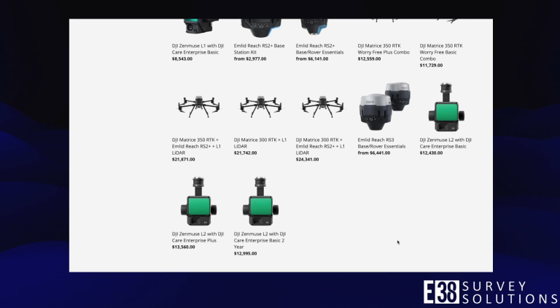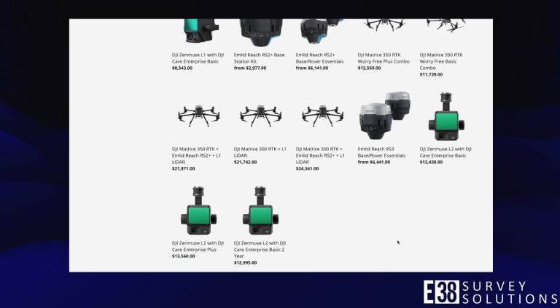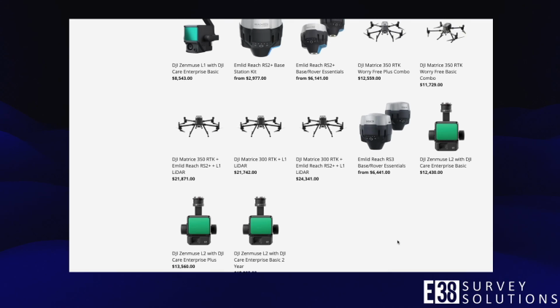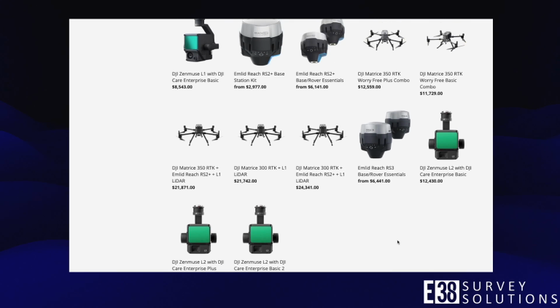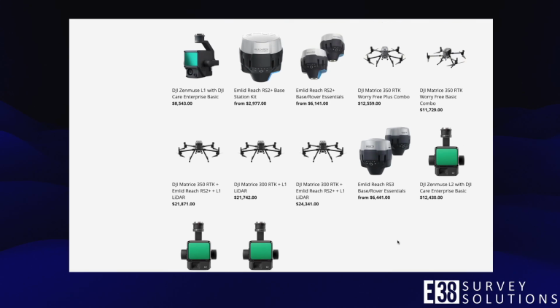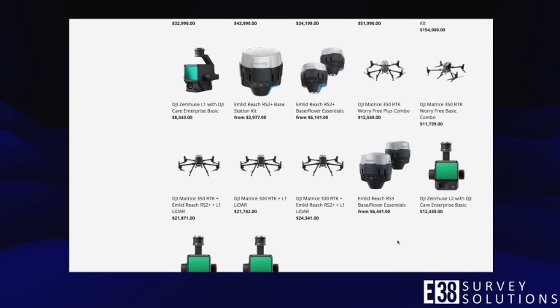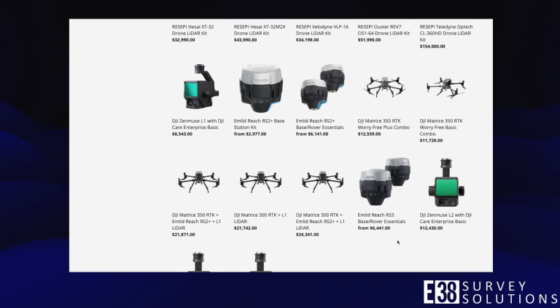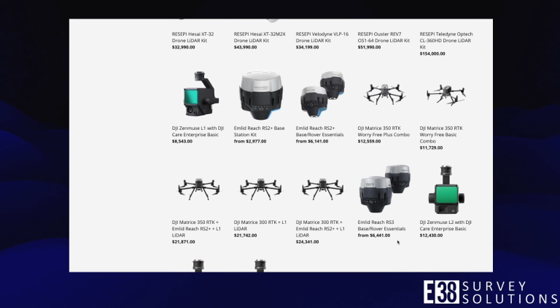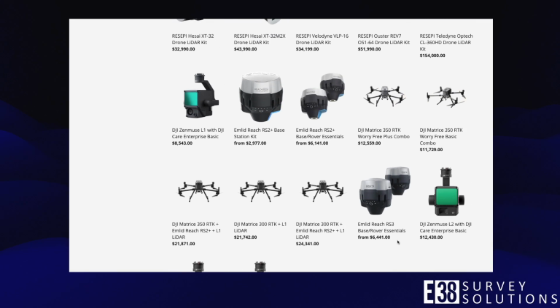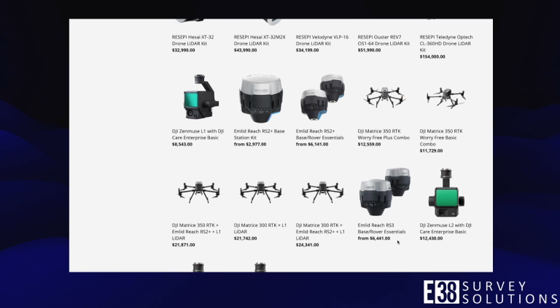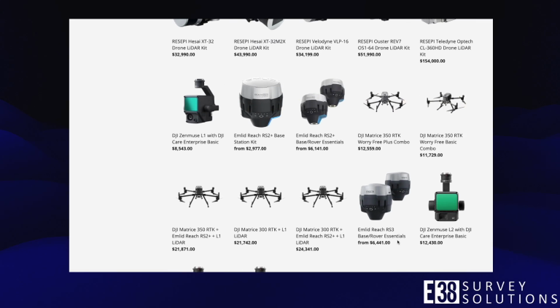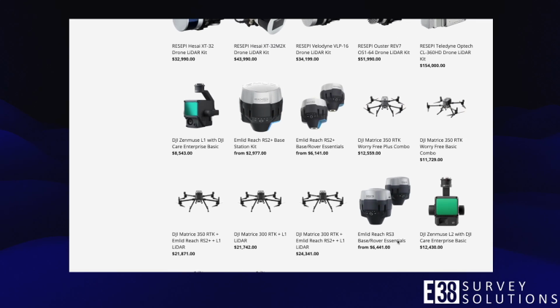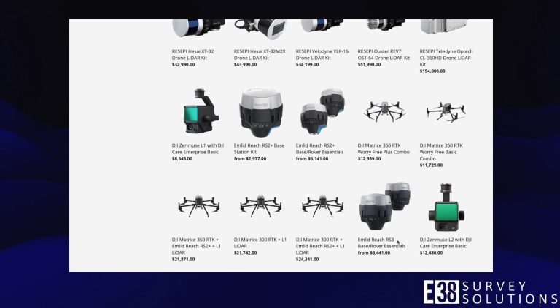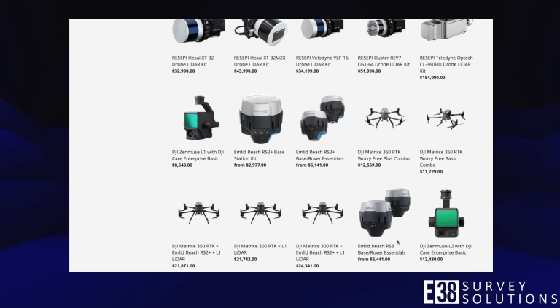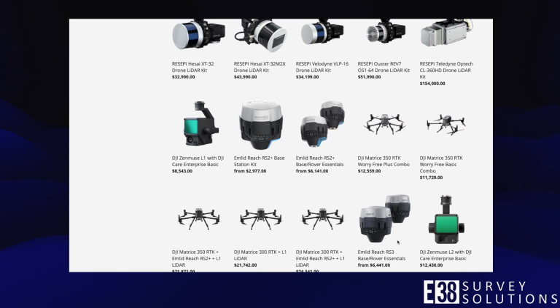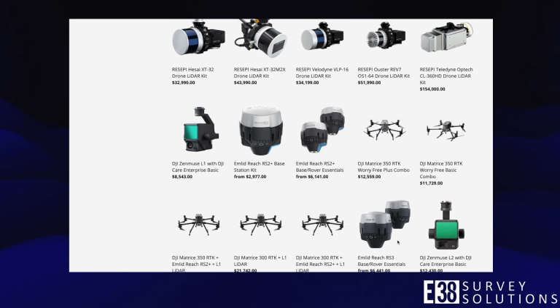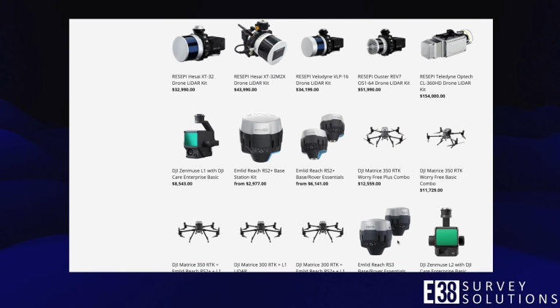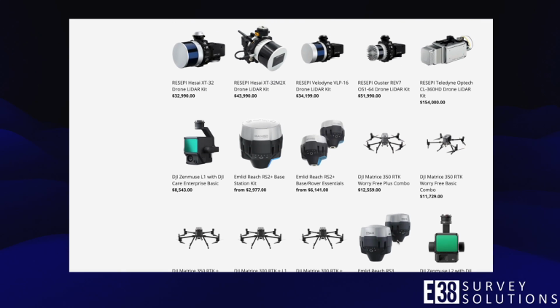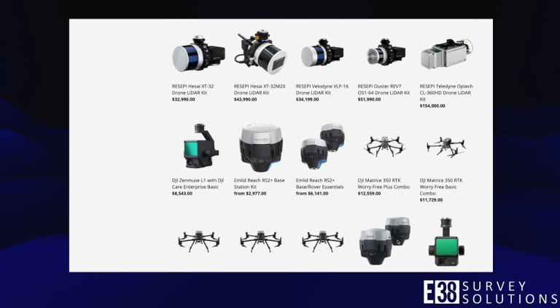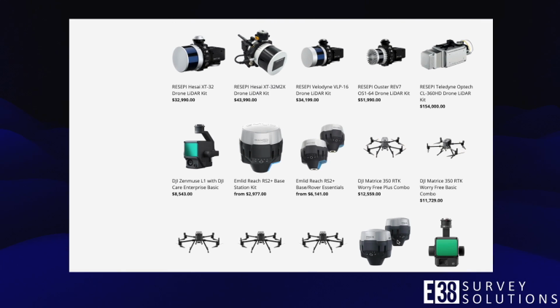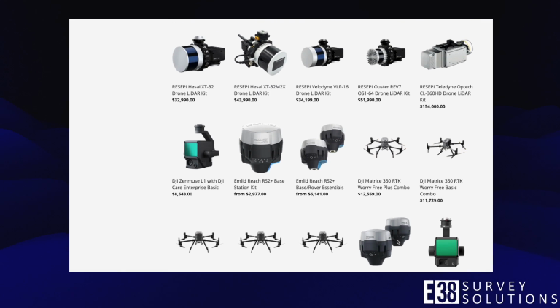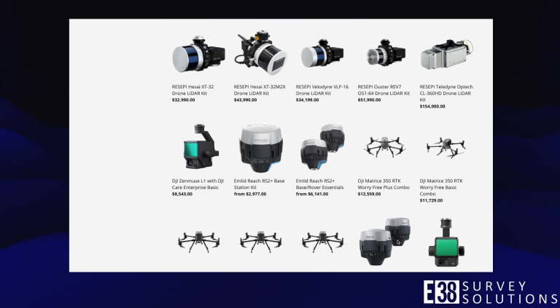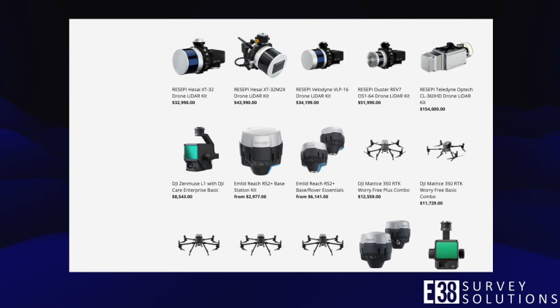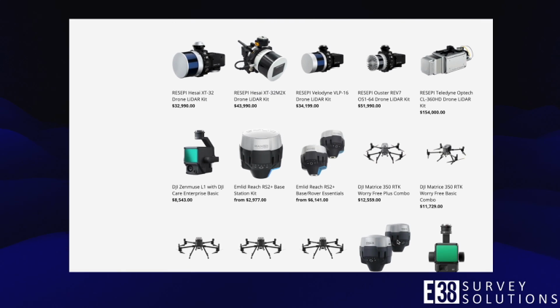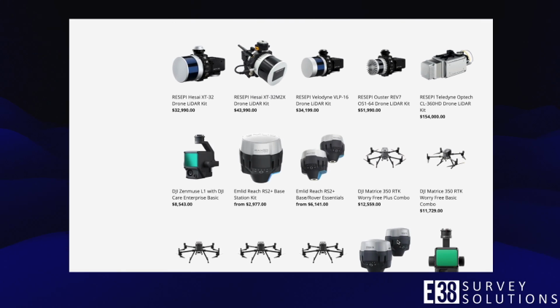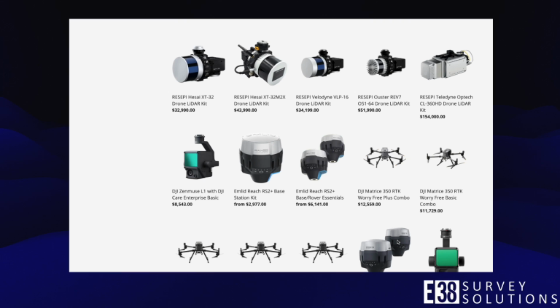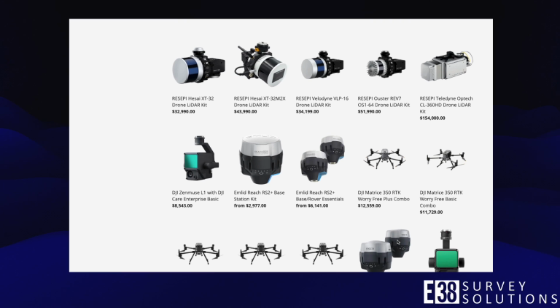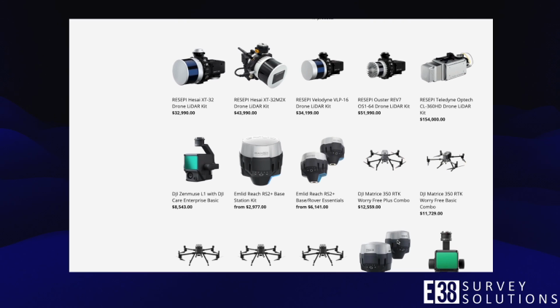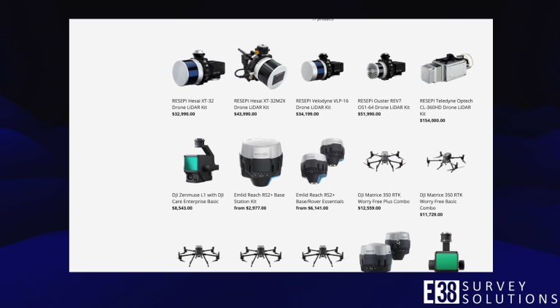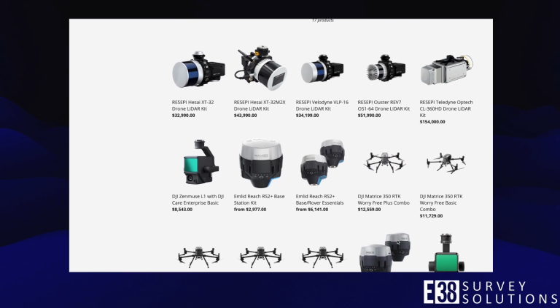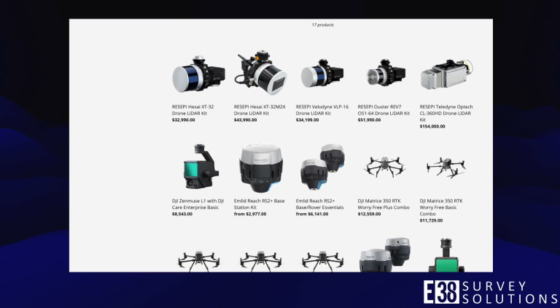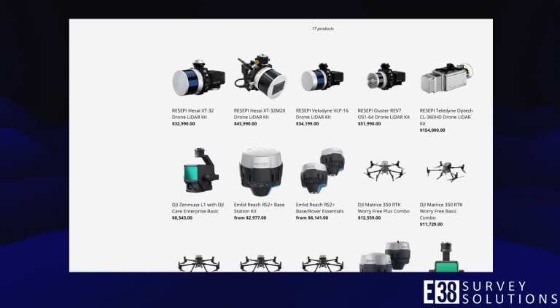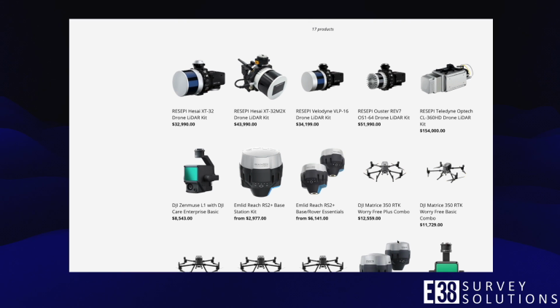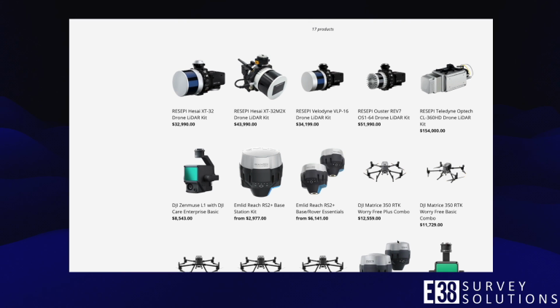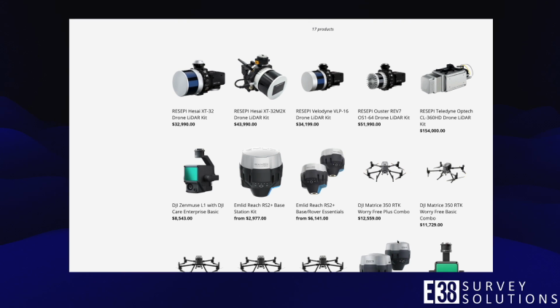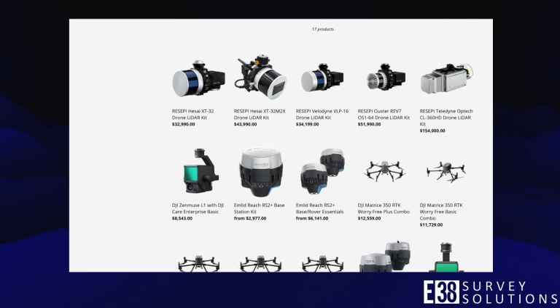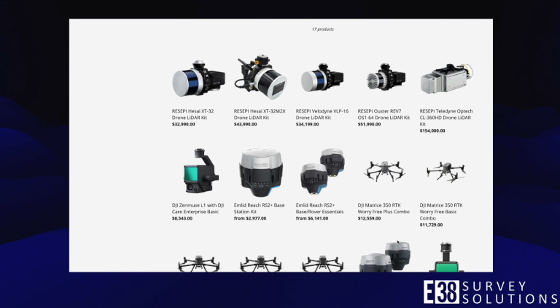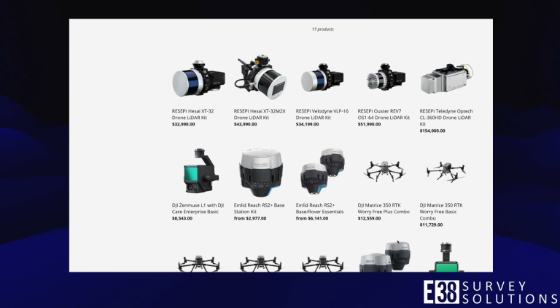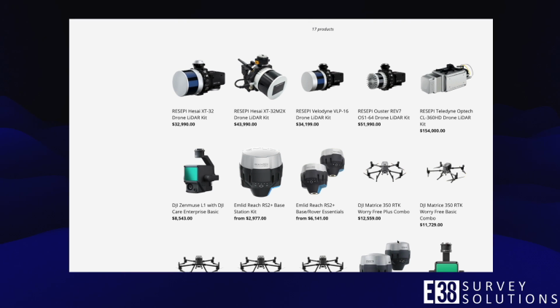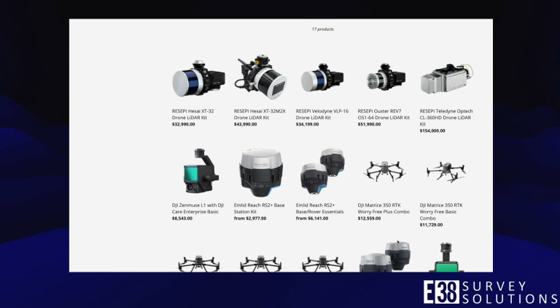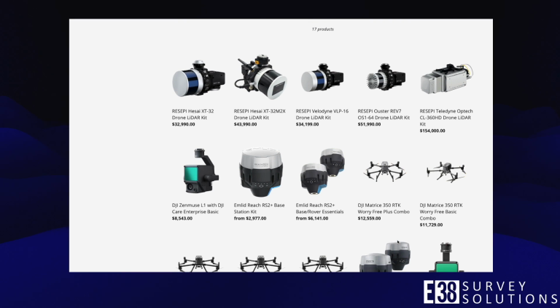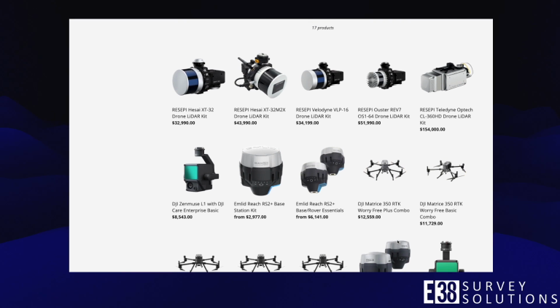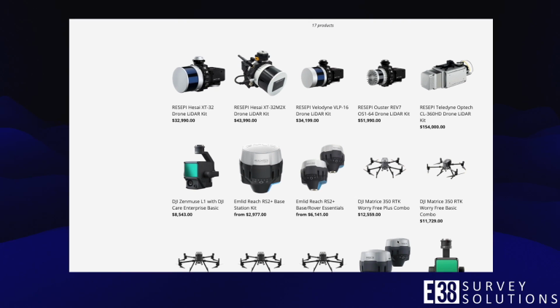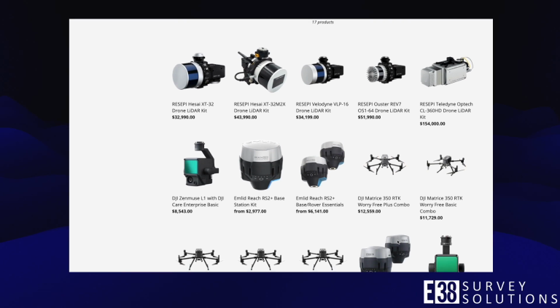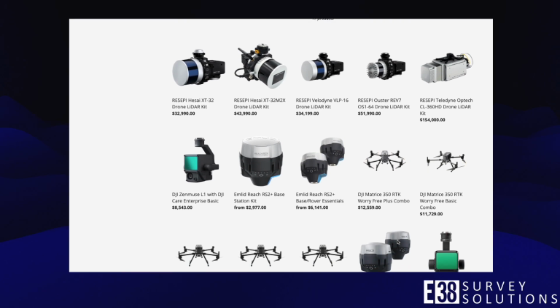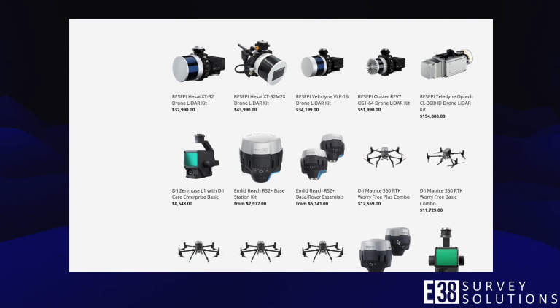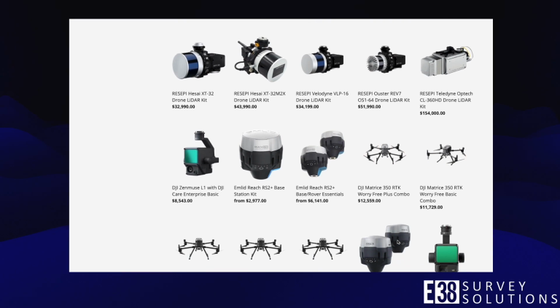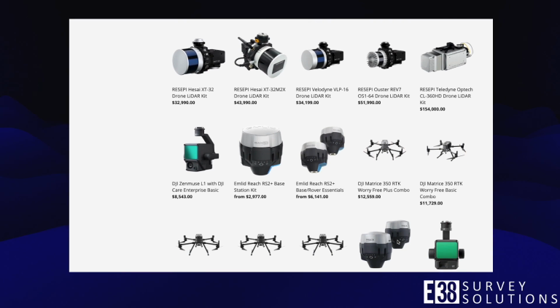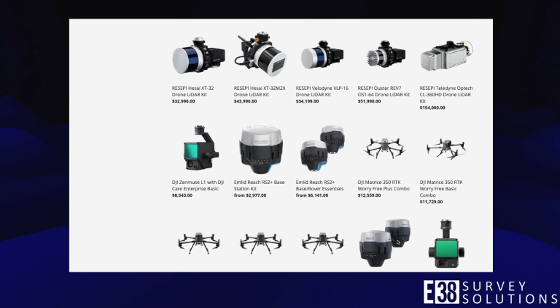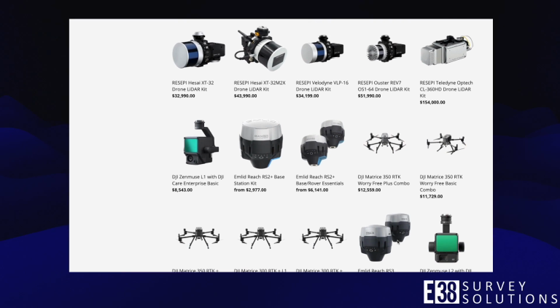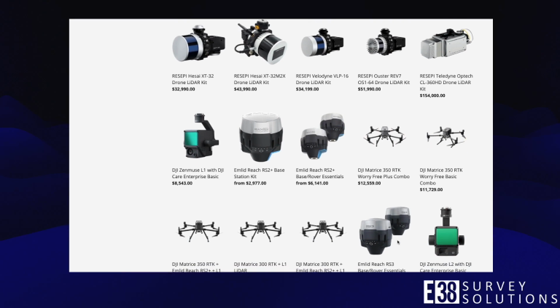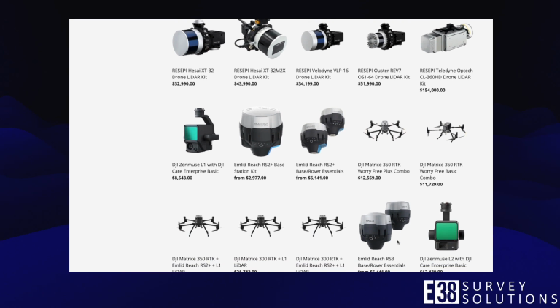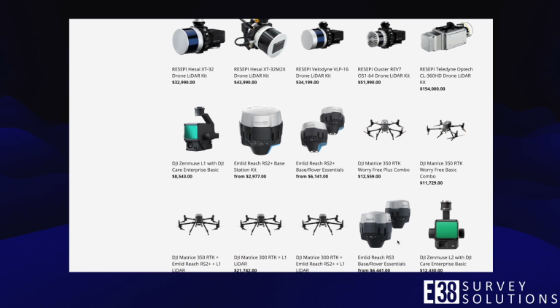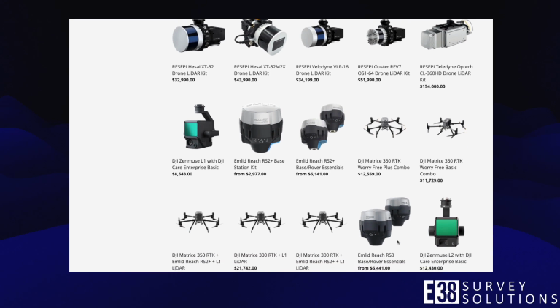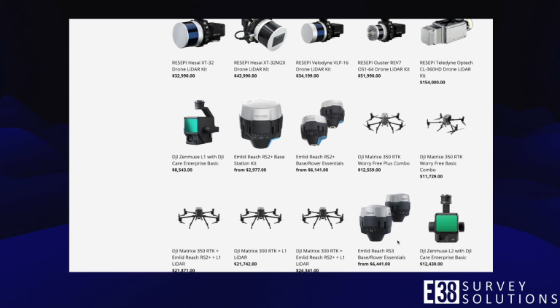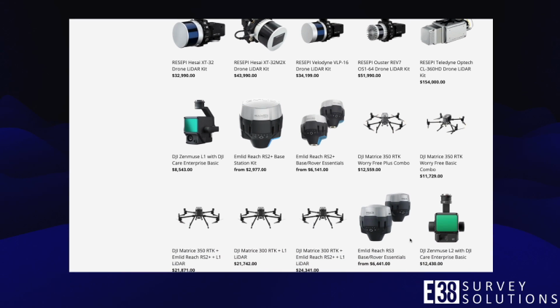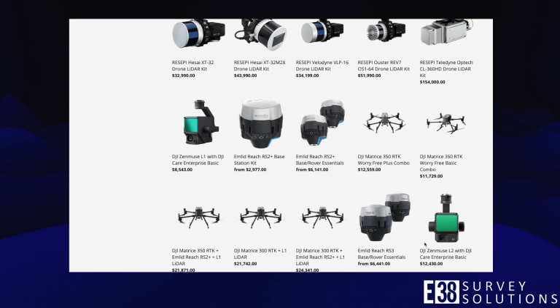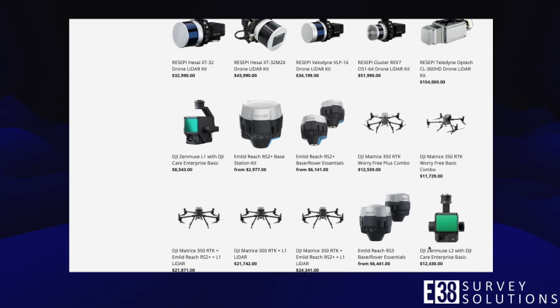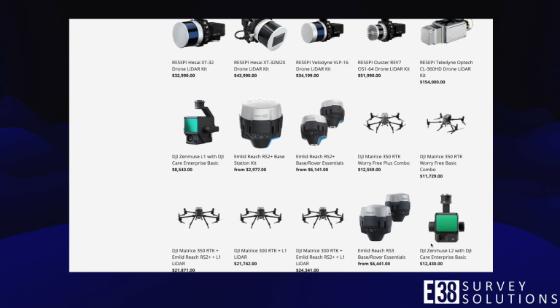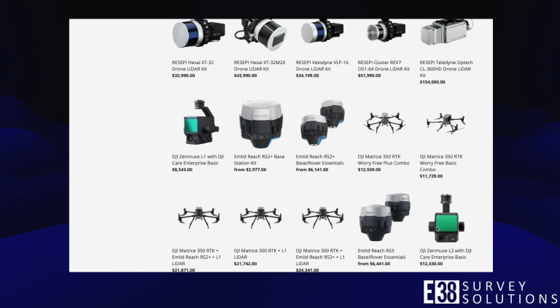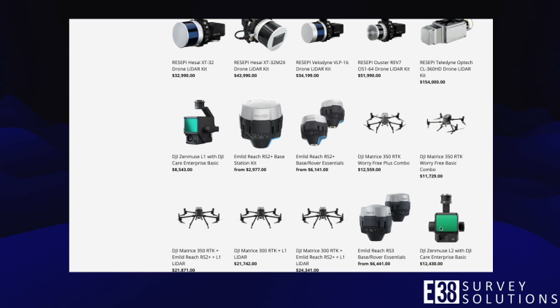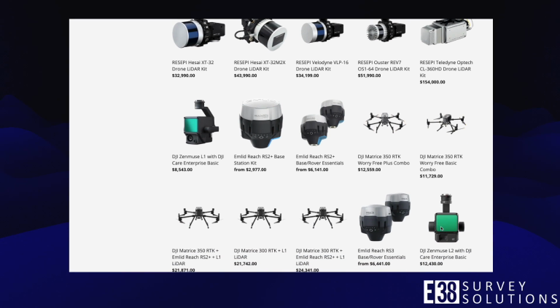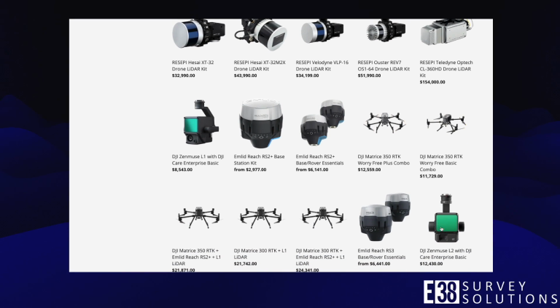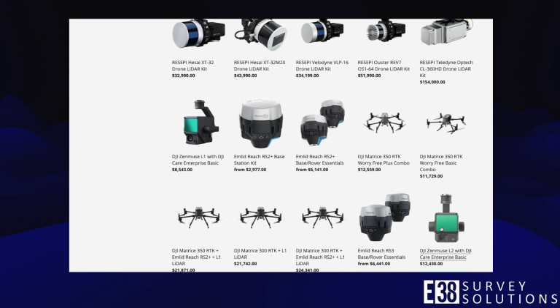To learn more, visit DJI's website linked in the description, or shop now for your LiDAR solution at E38SurveySolutions.com.